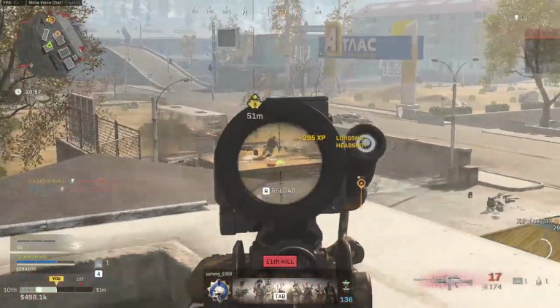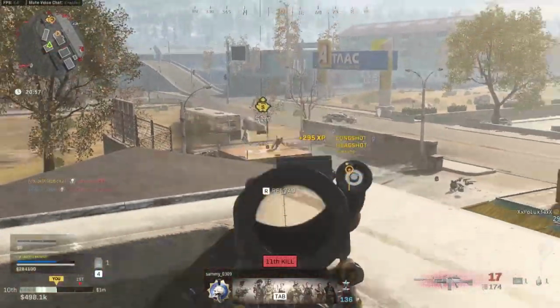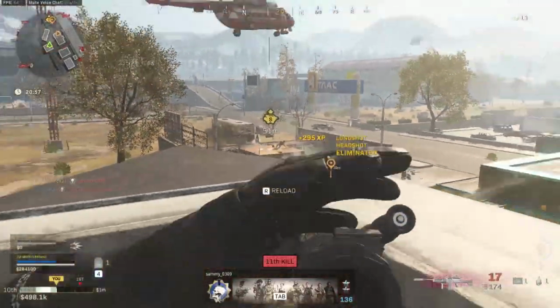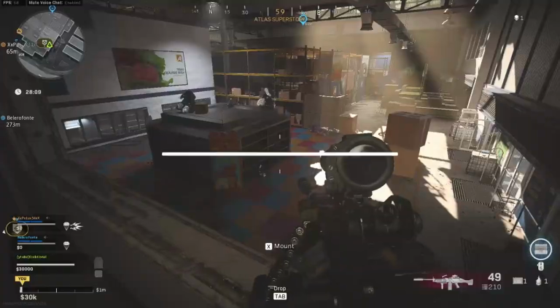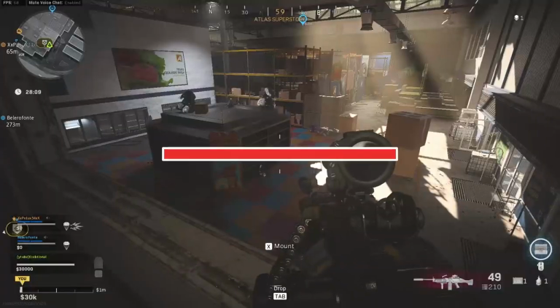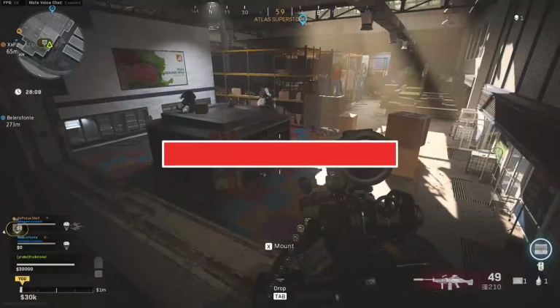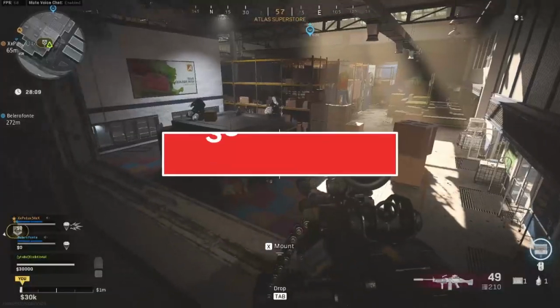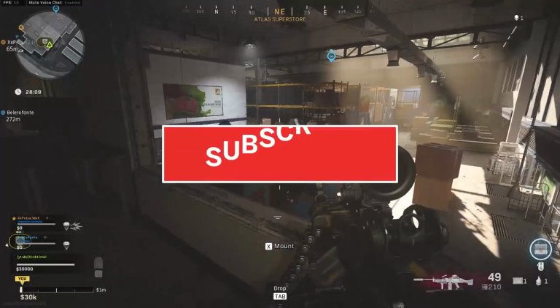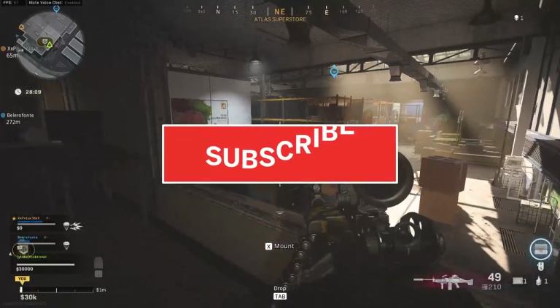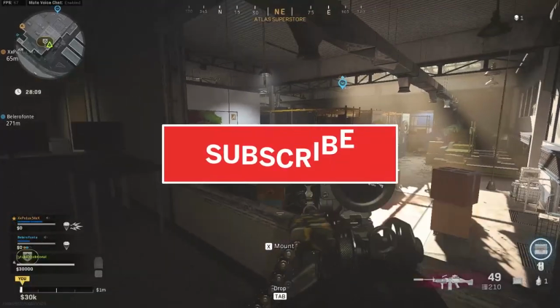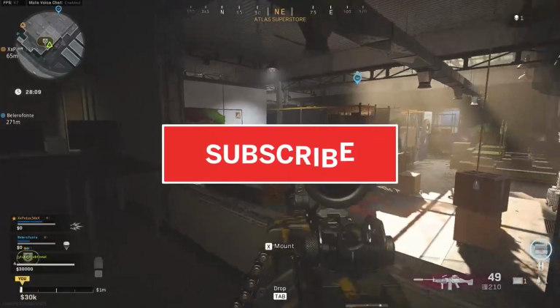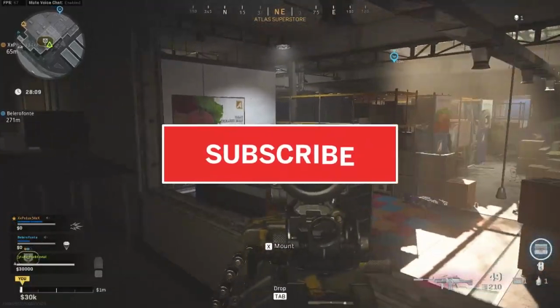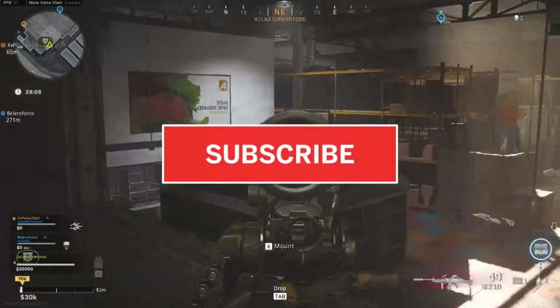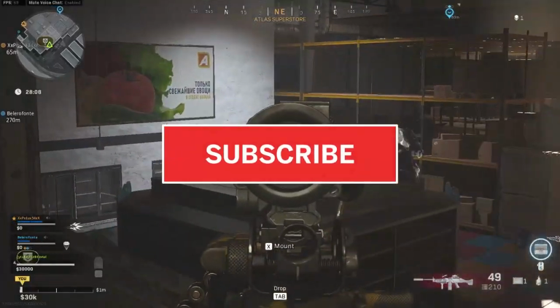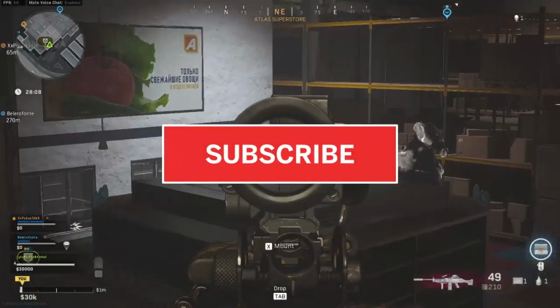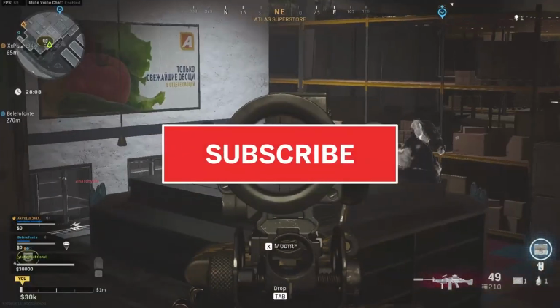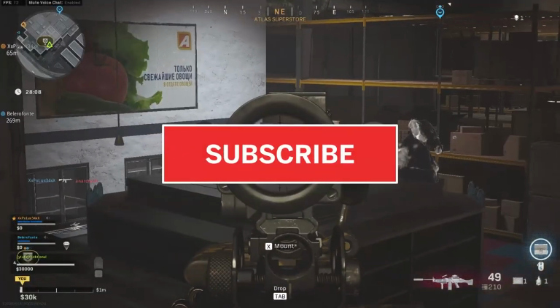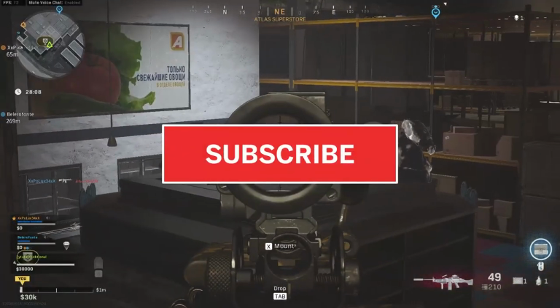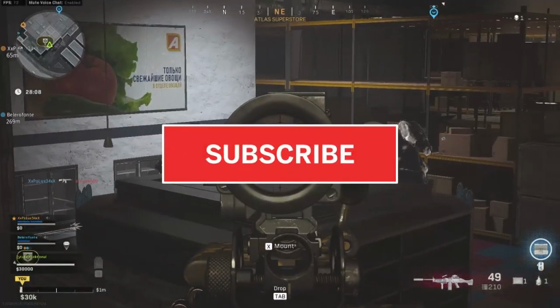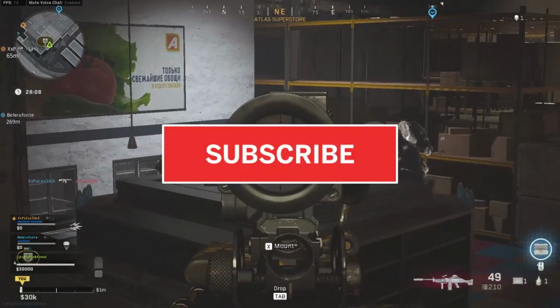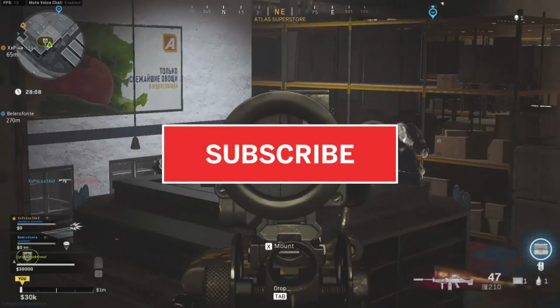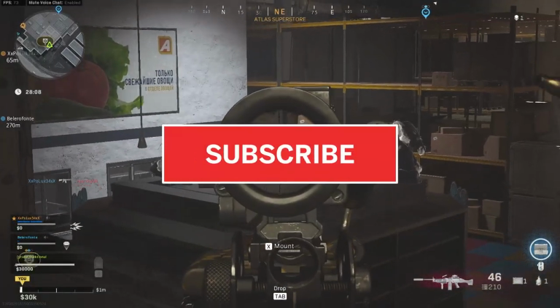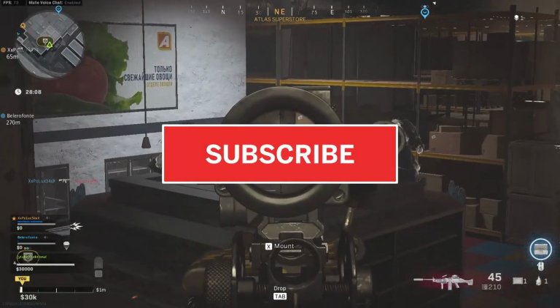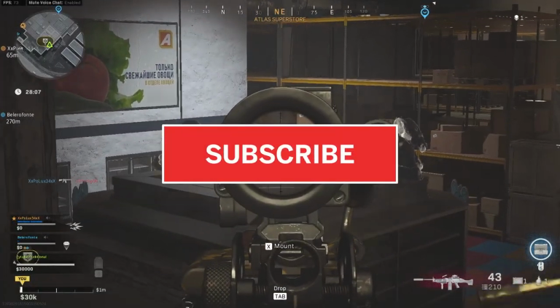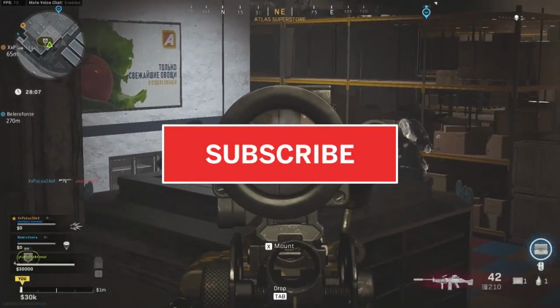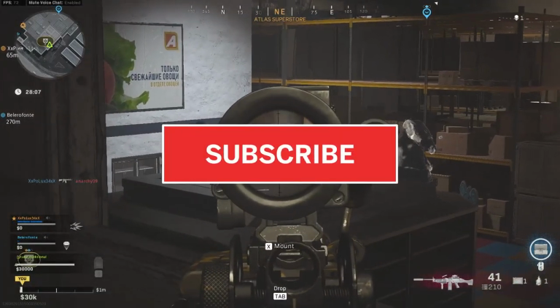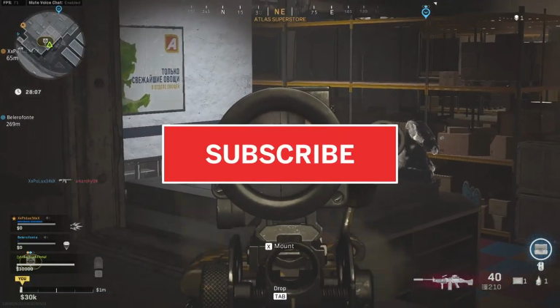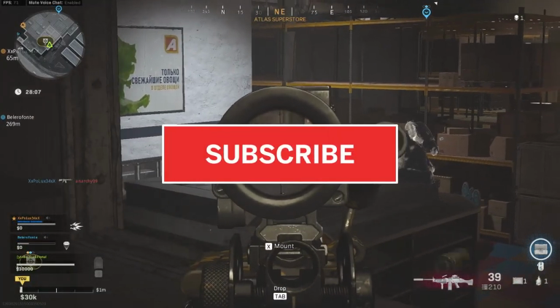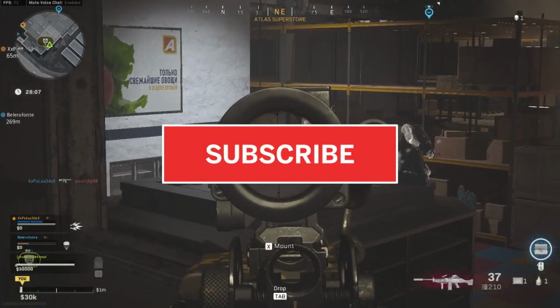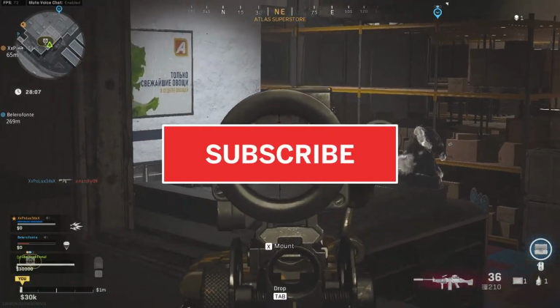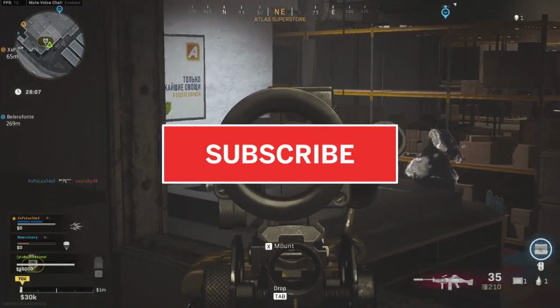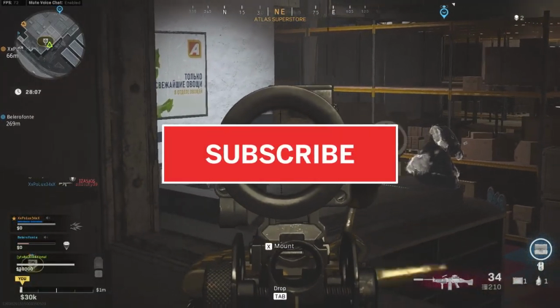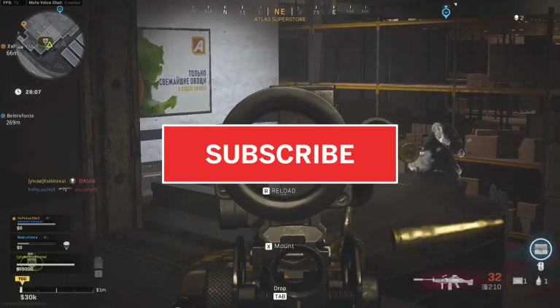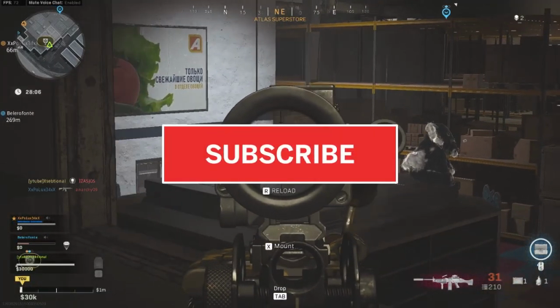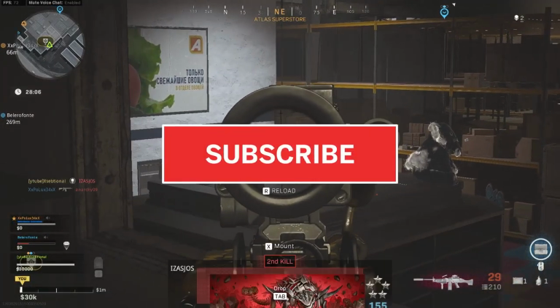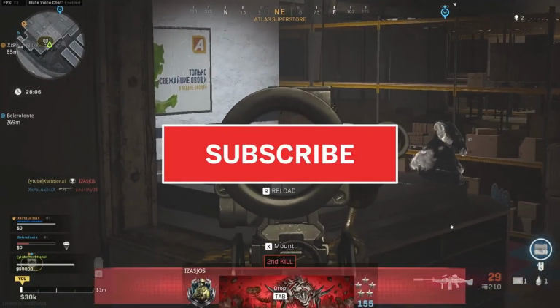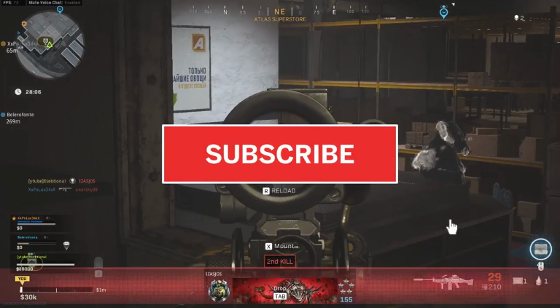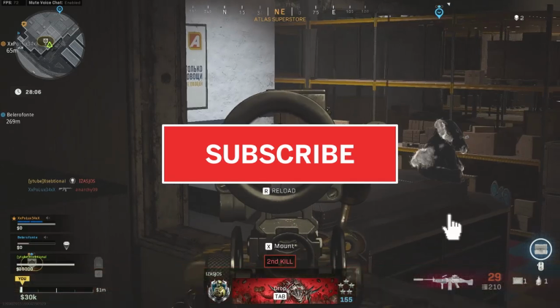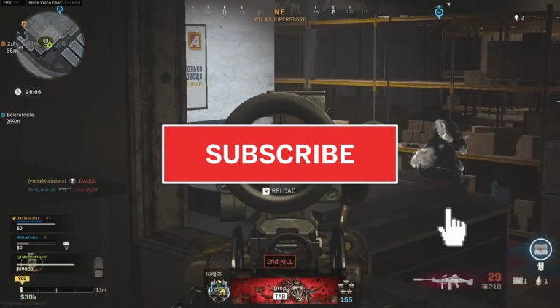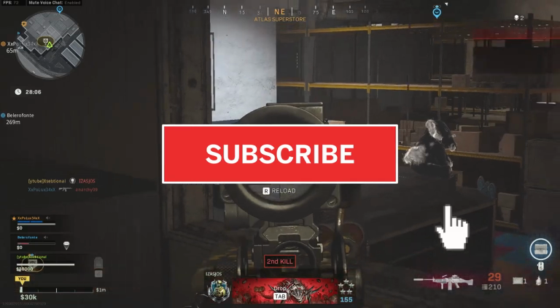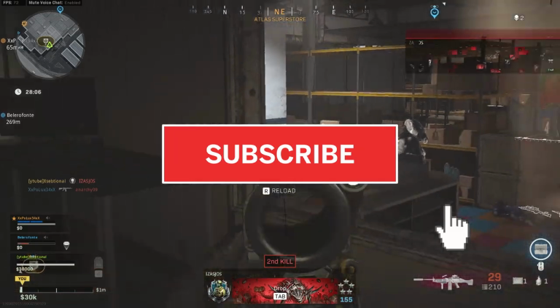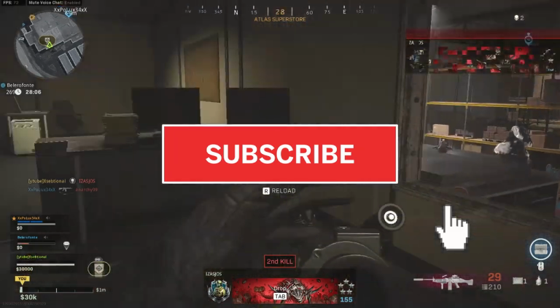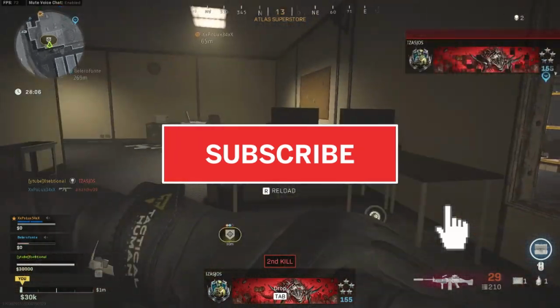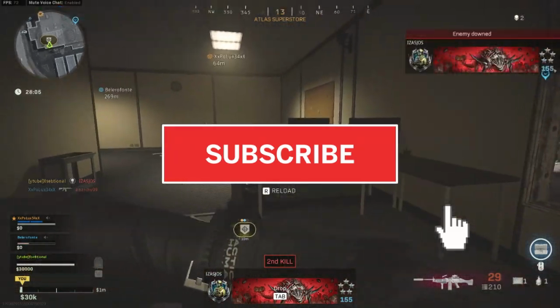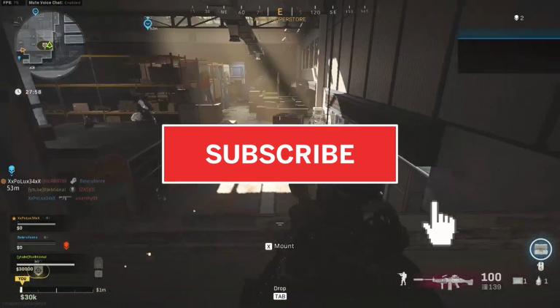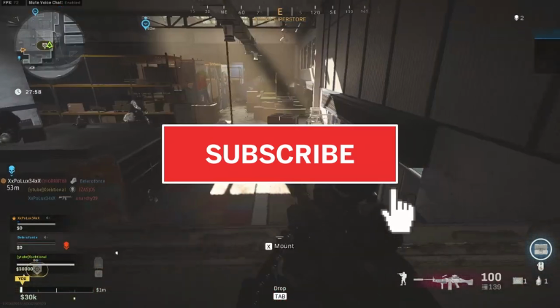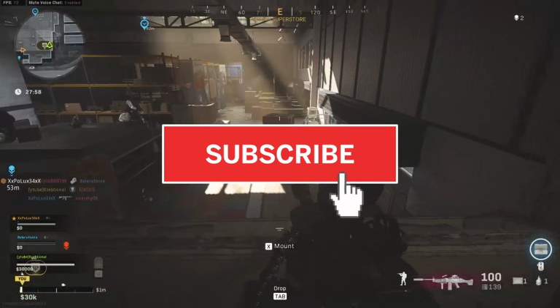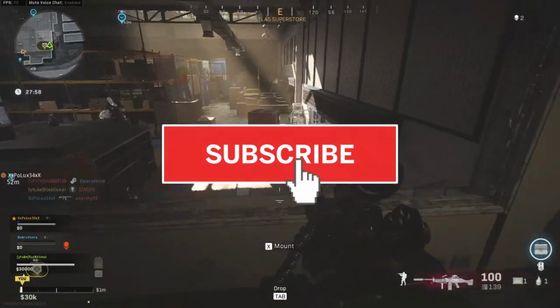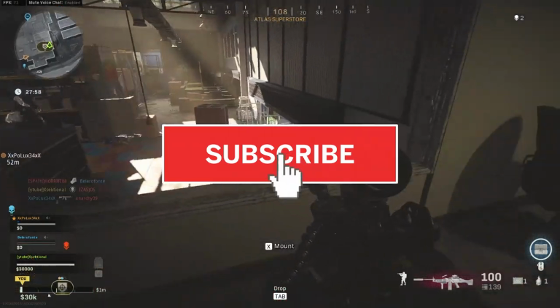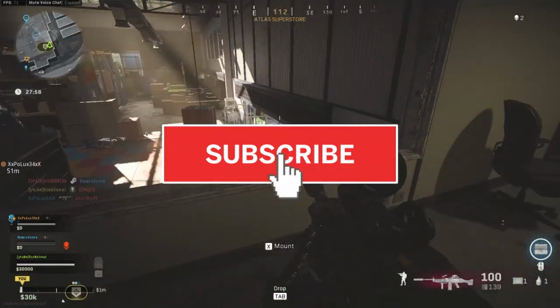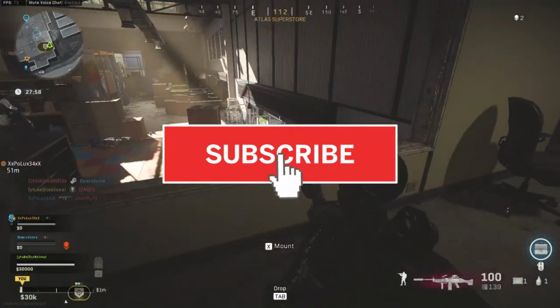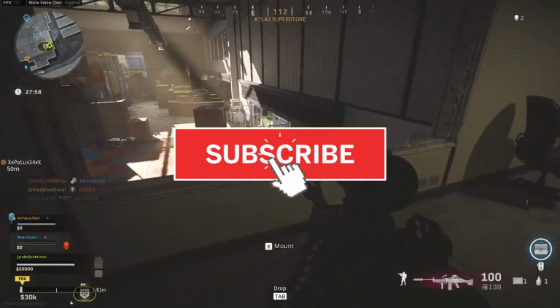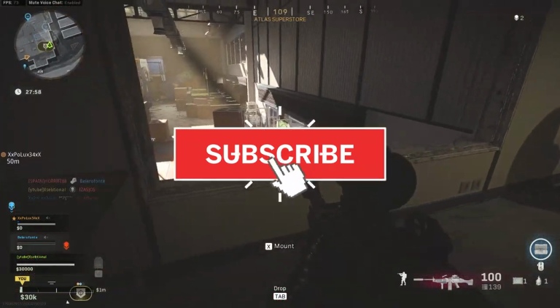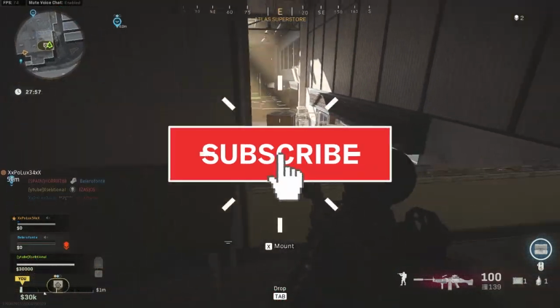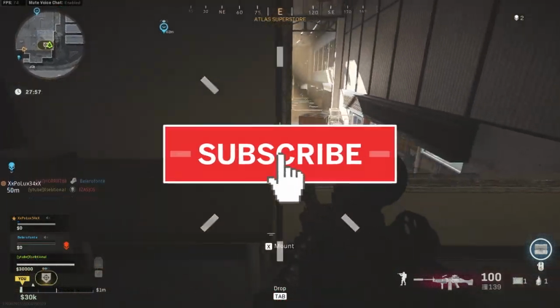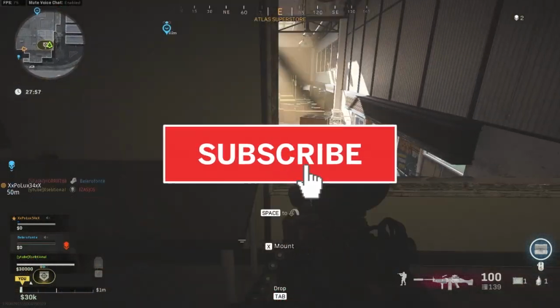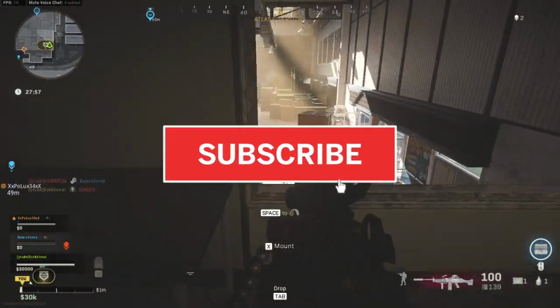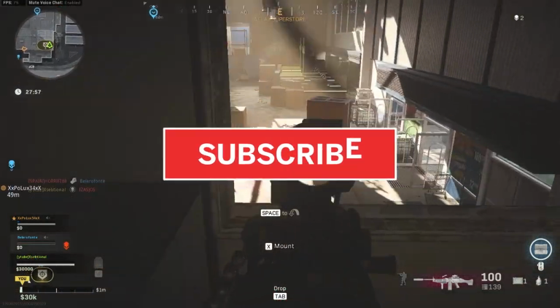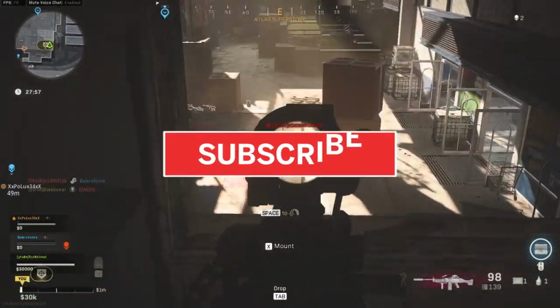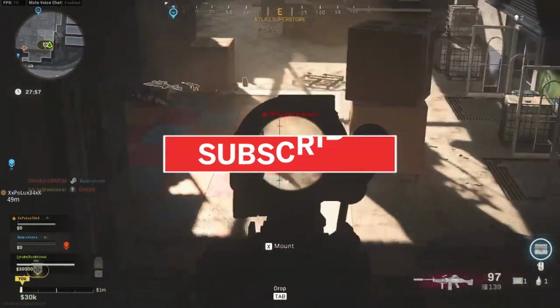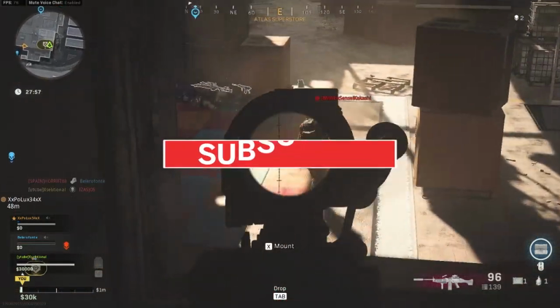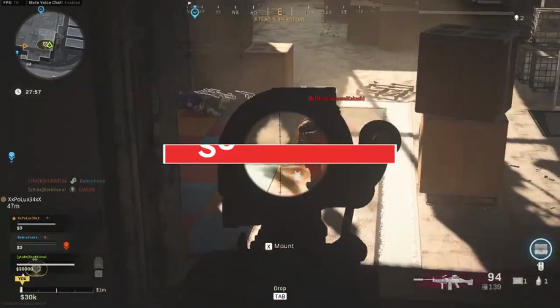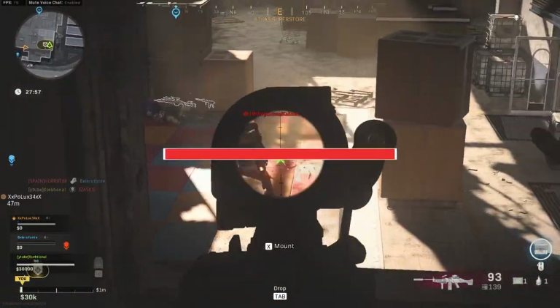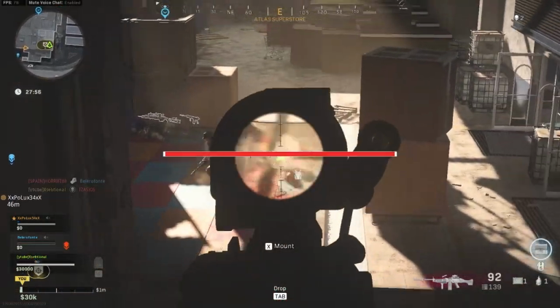But before we do that, if you enjoy these class setups, consider leaving a like and subscribing to my channel — it would mean a lot to me.